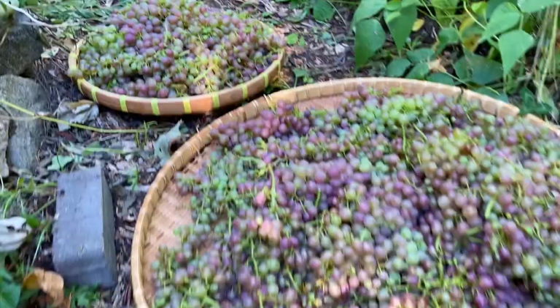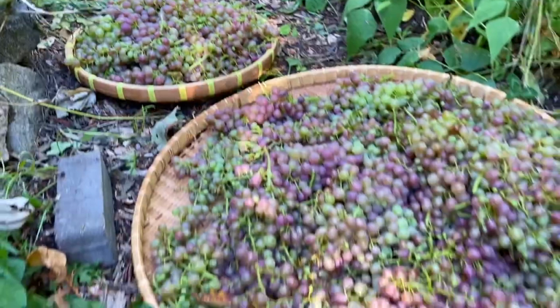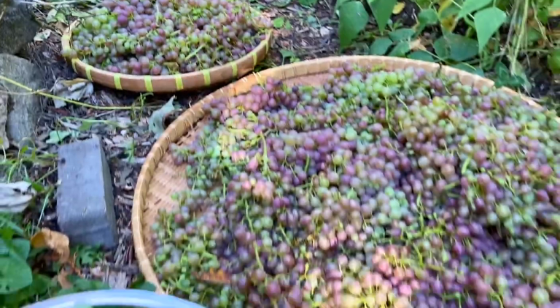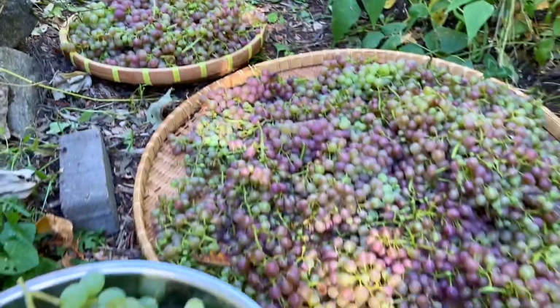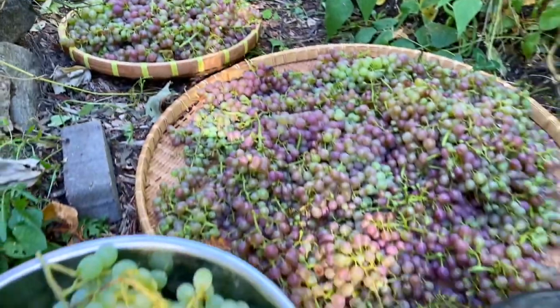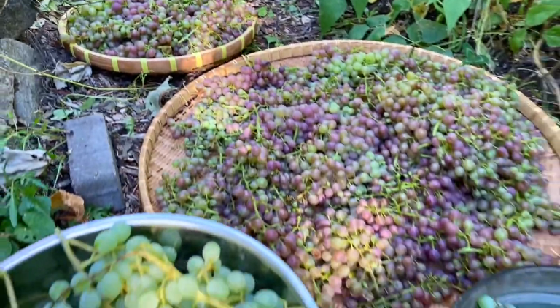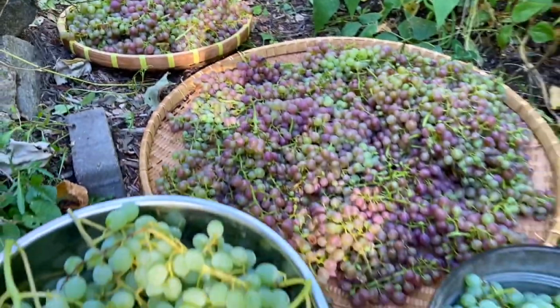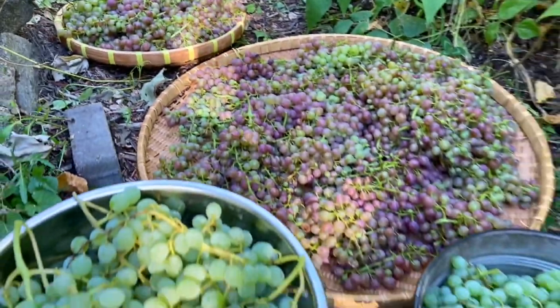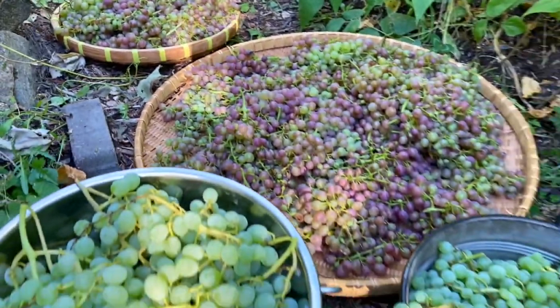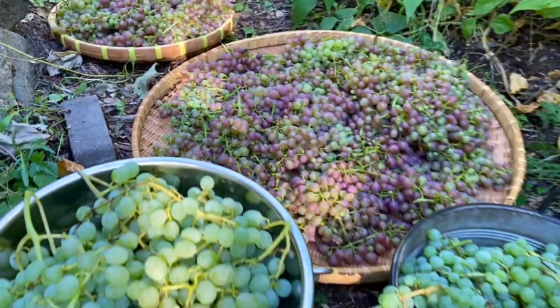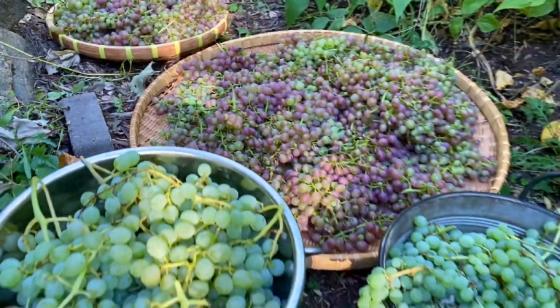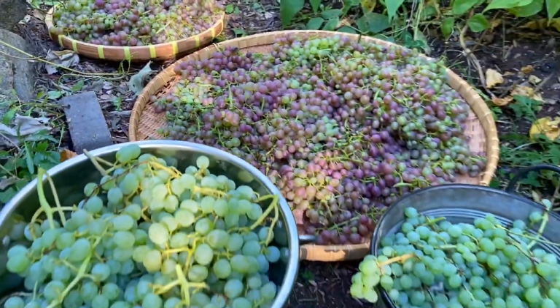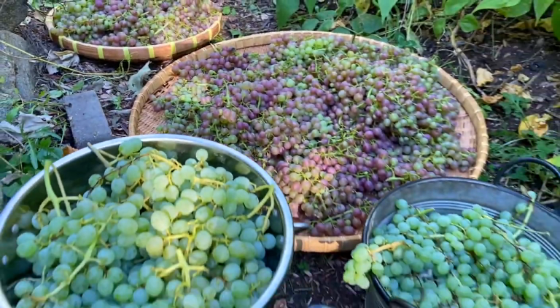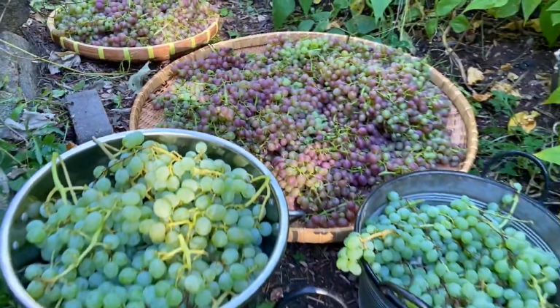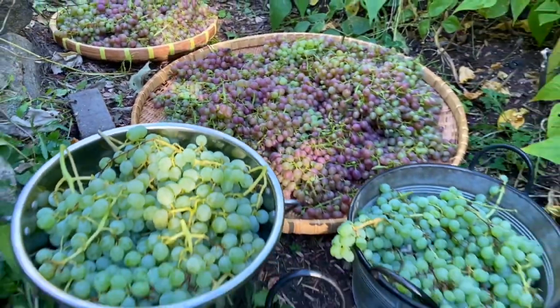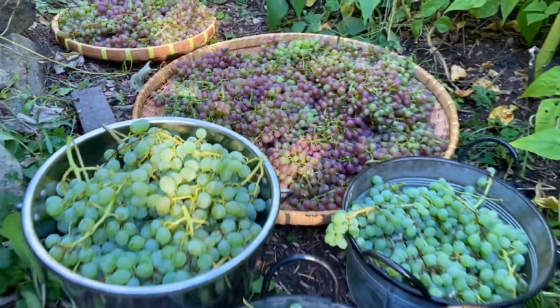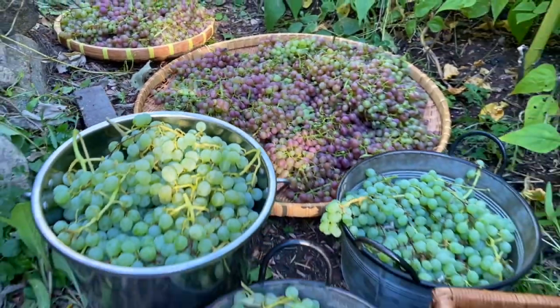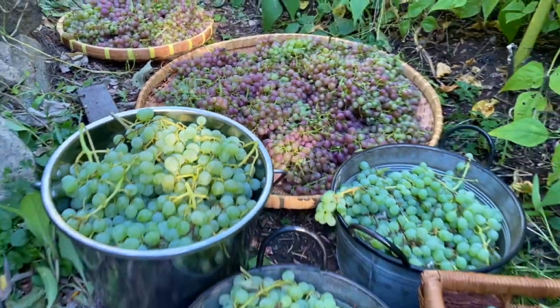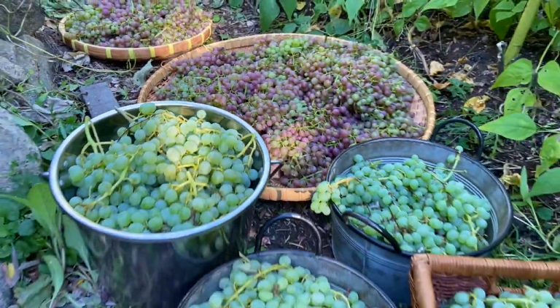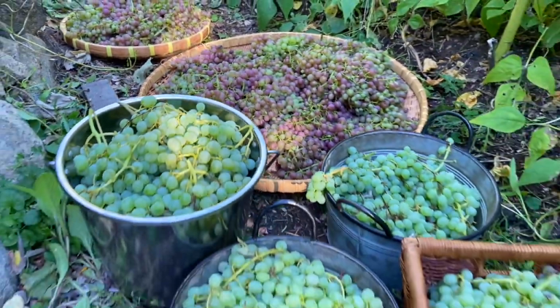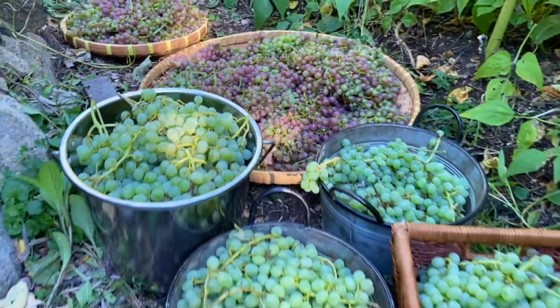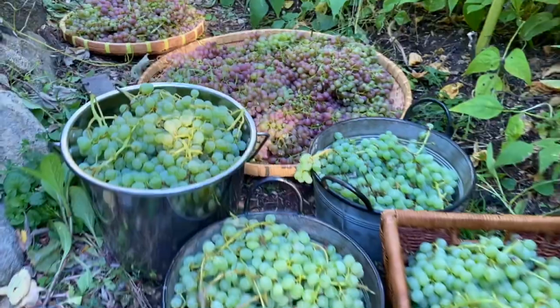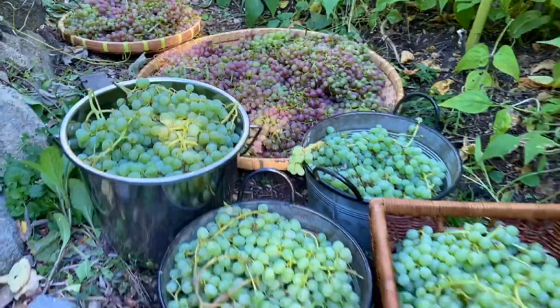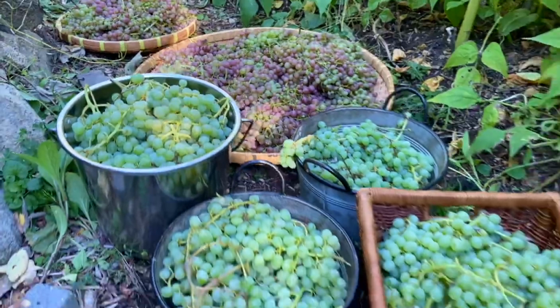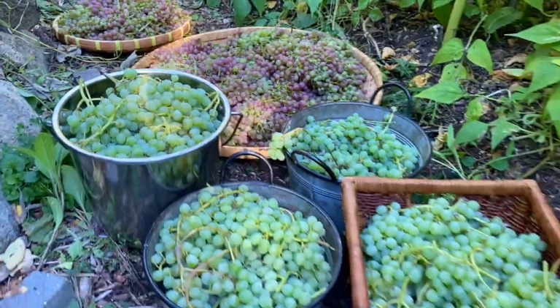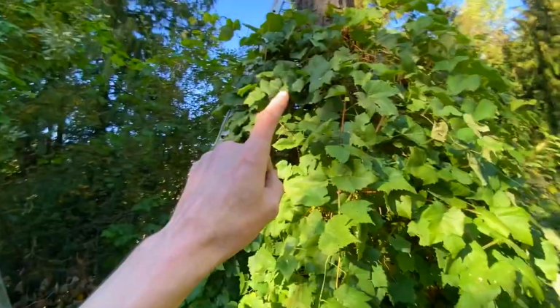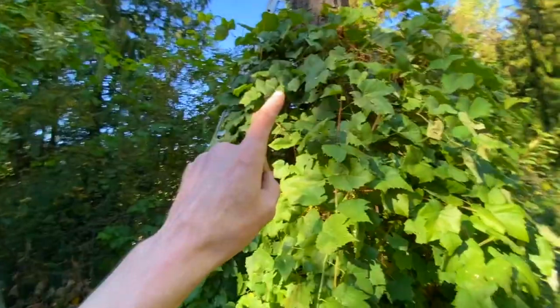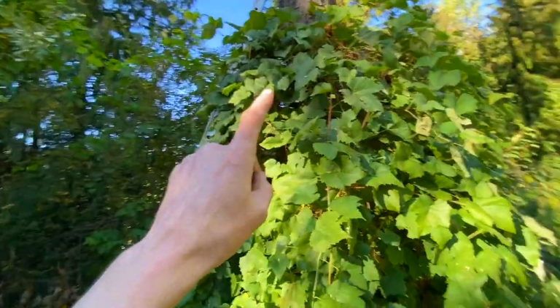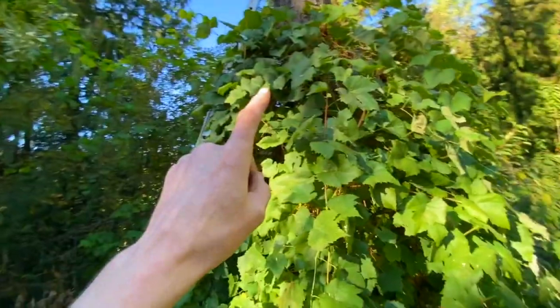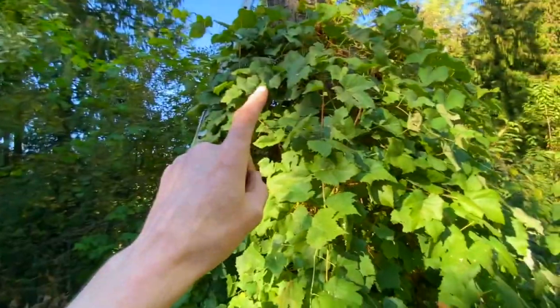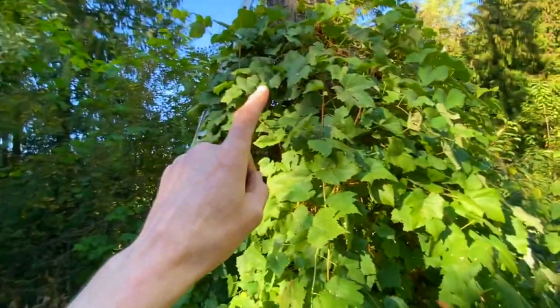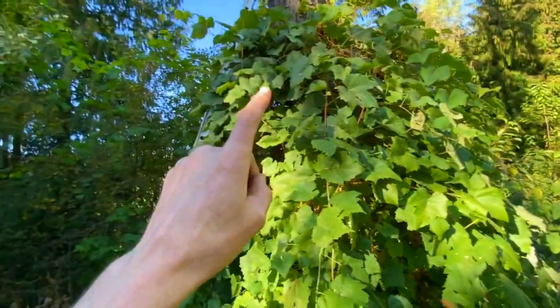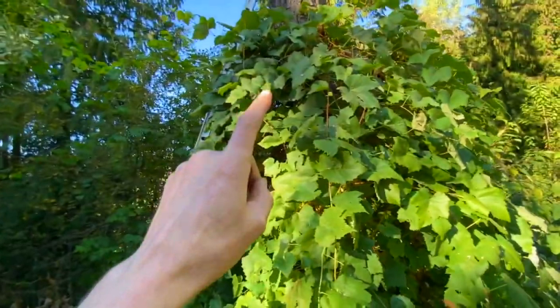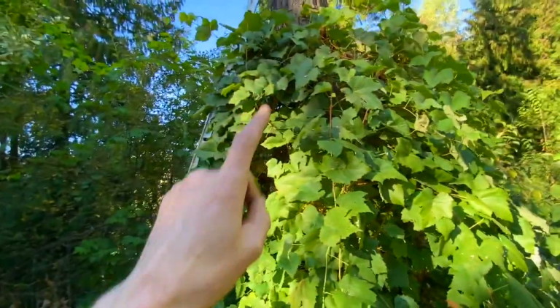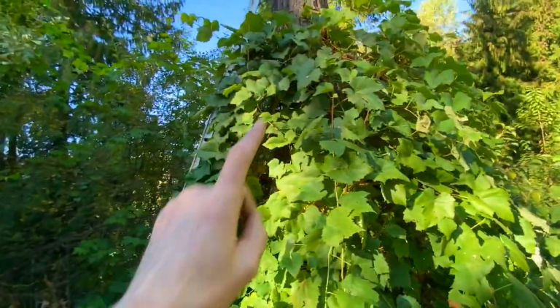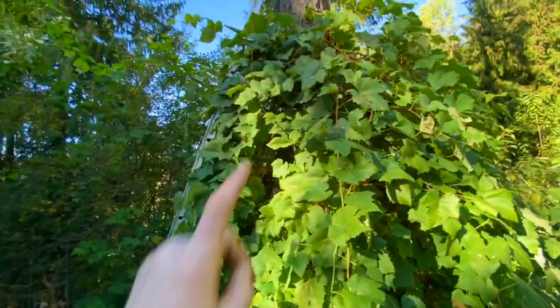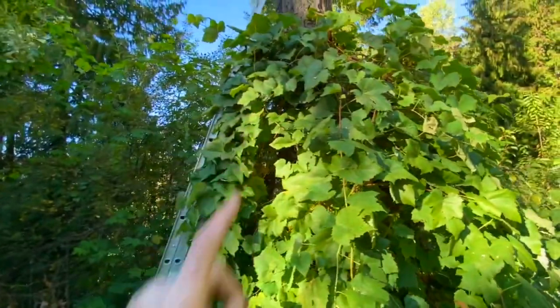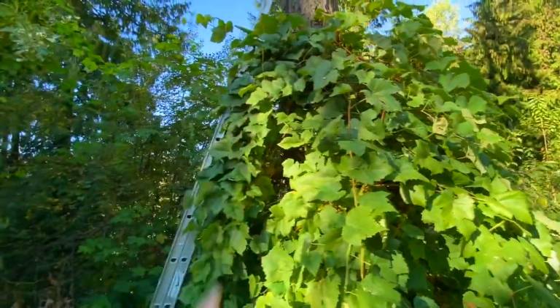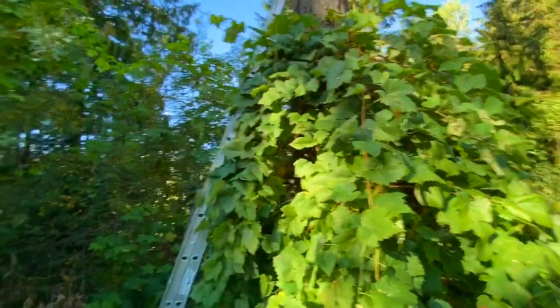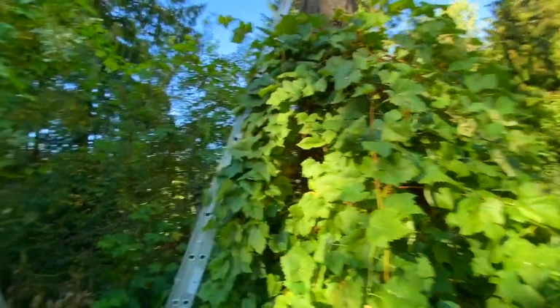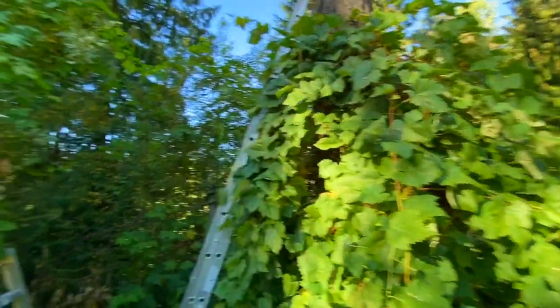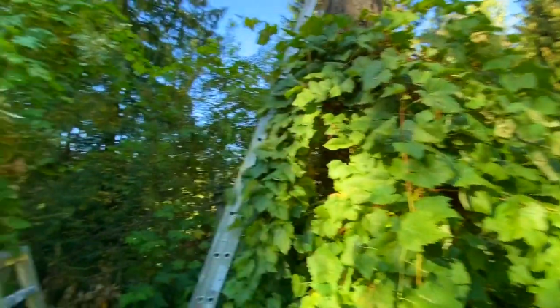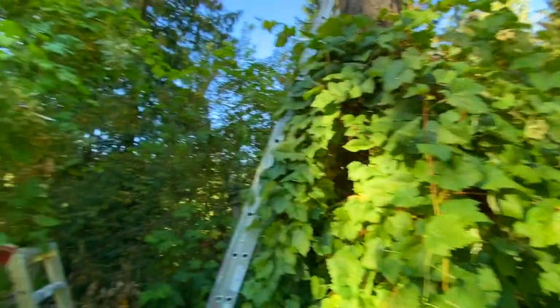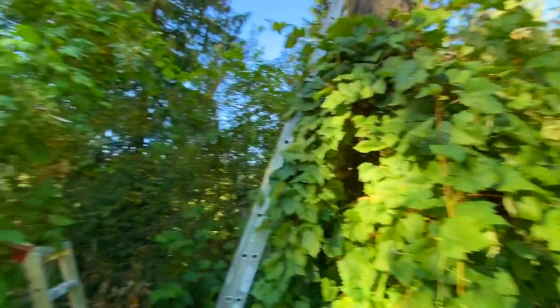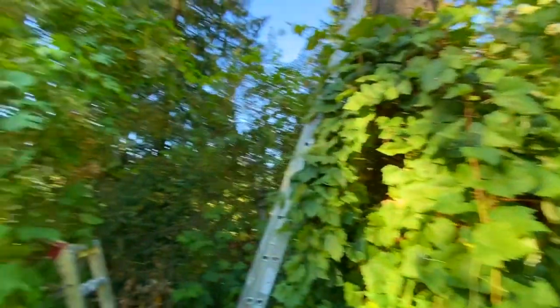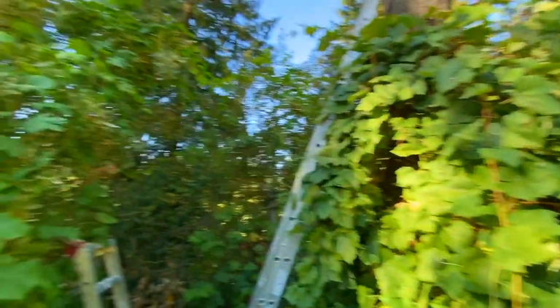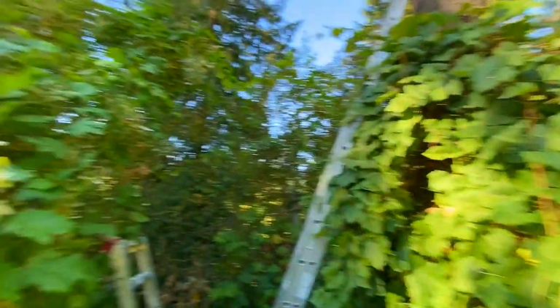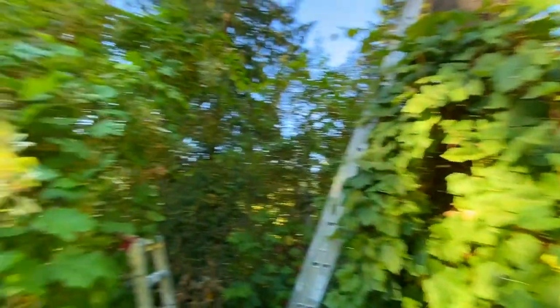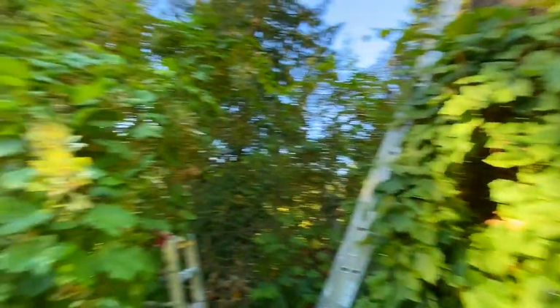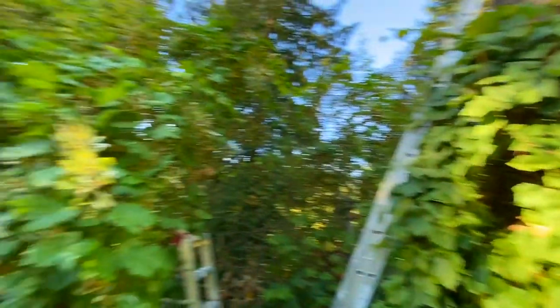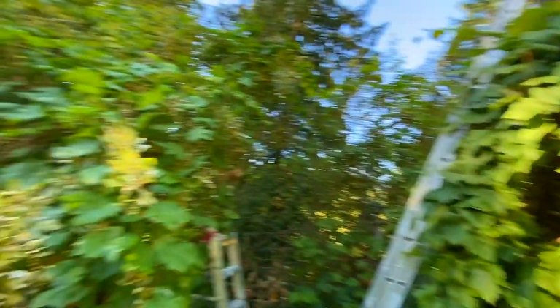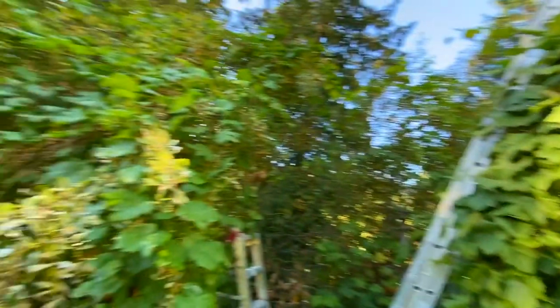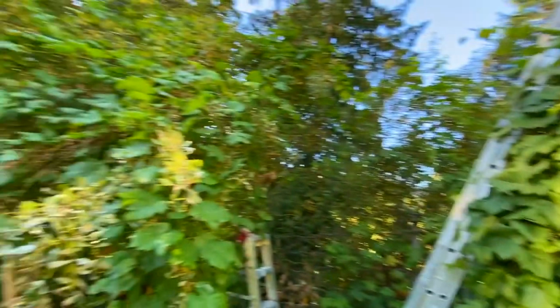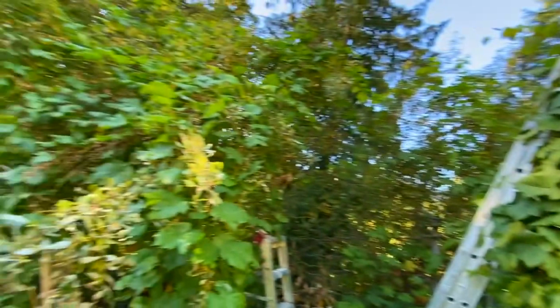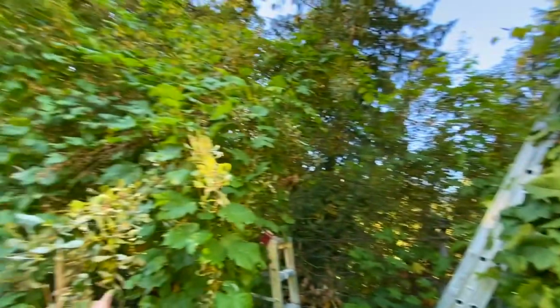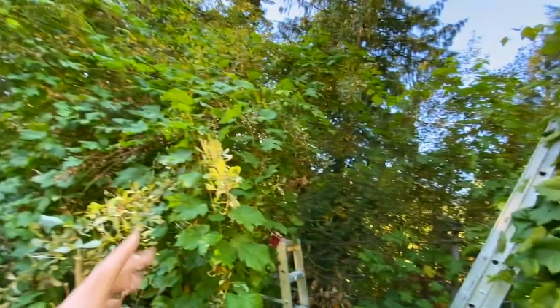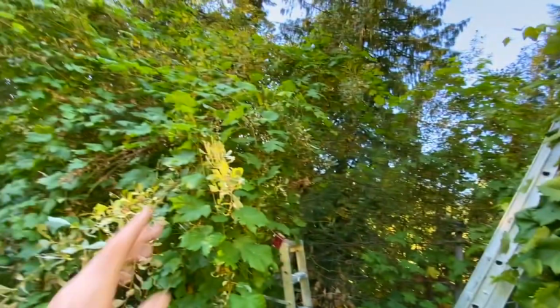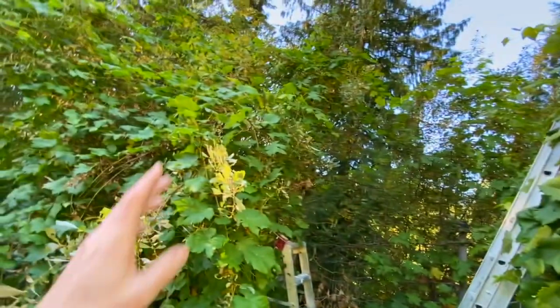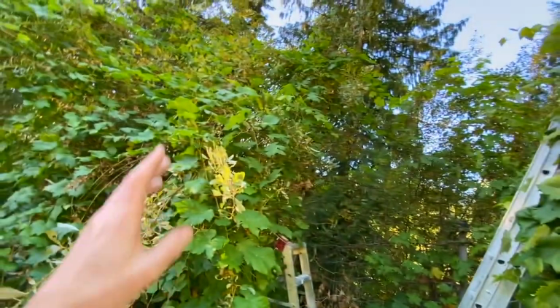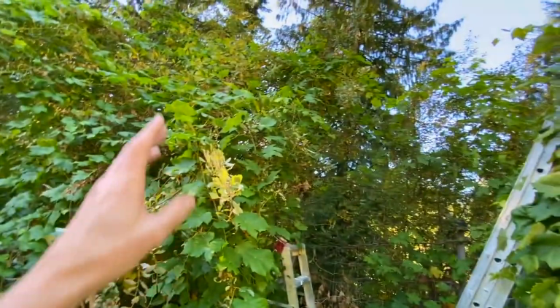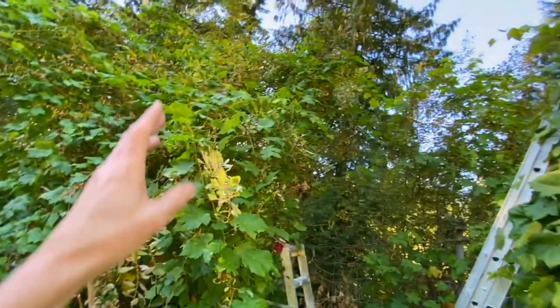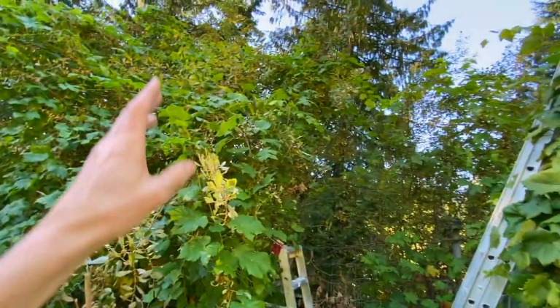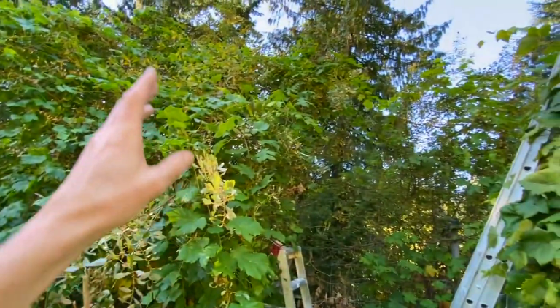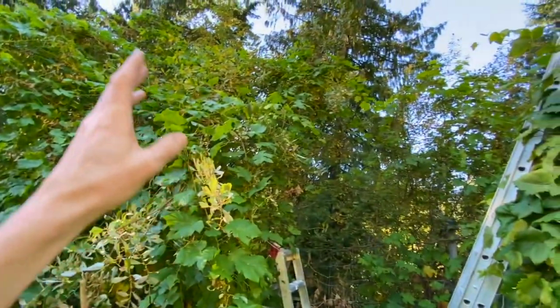I think that's about it for grapes for now. These ones I'm going to try getting tonight. And I've left a few up there for the birds.